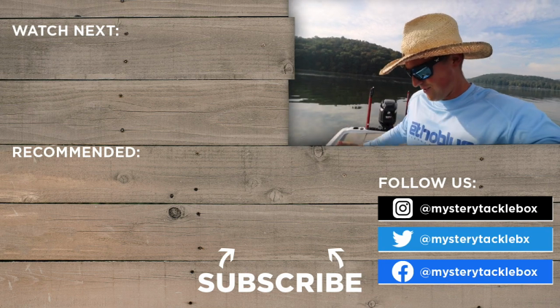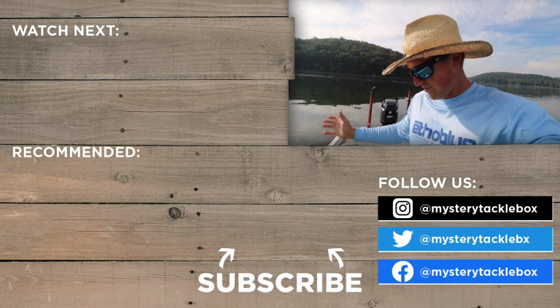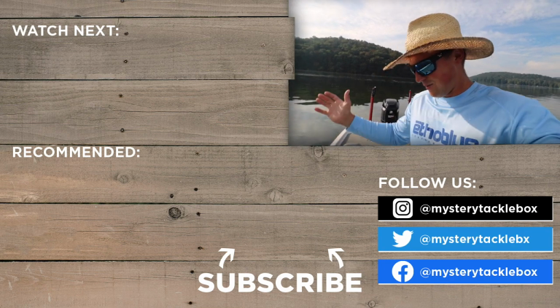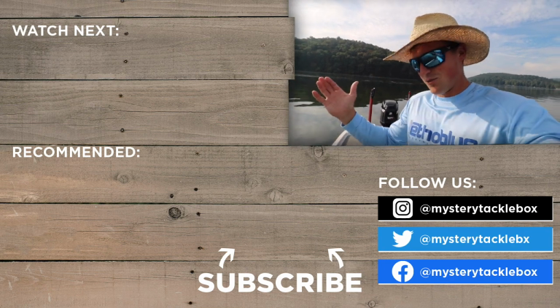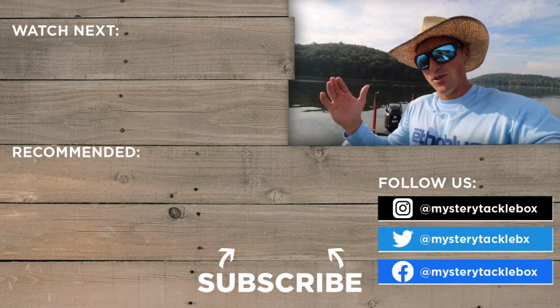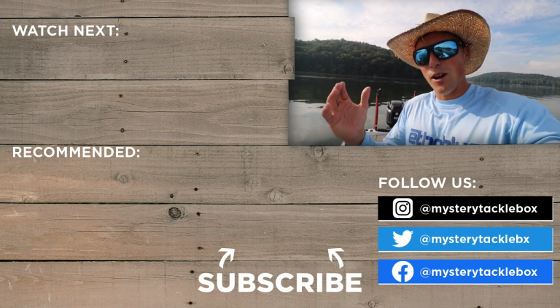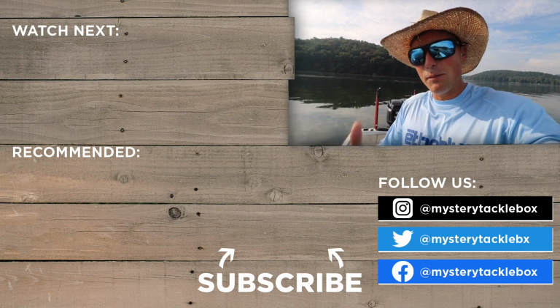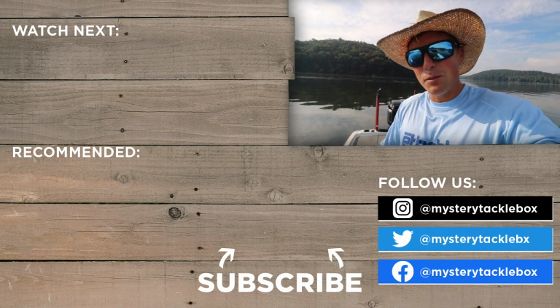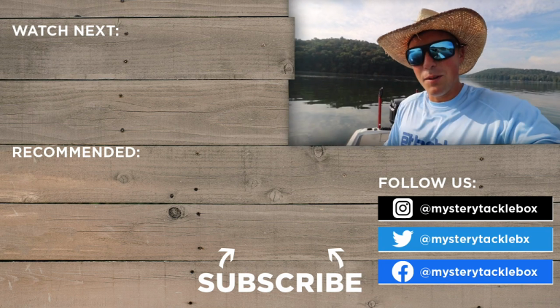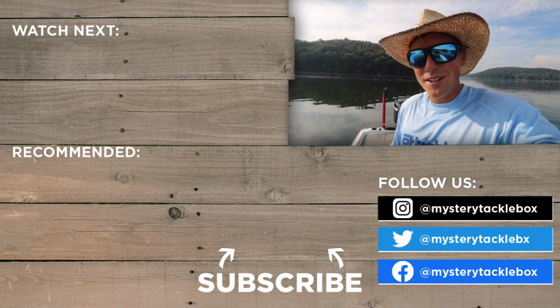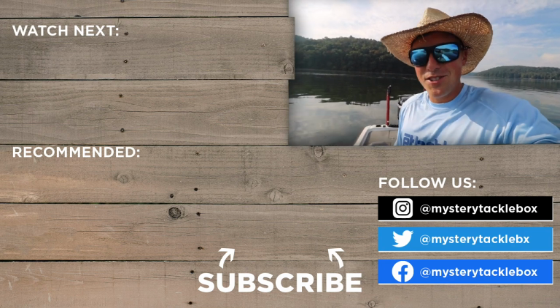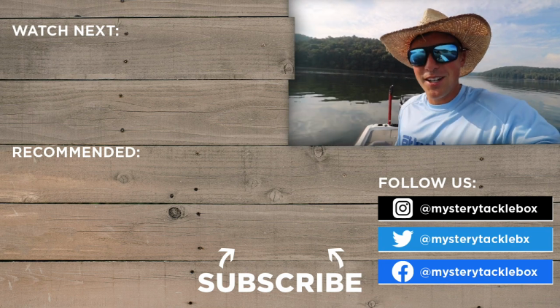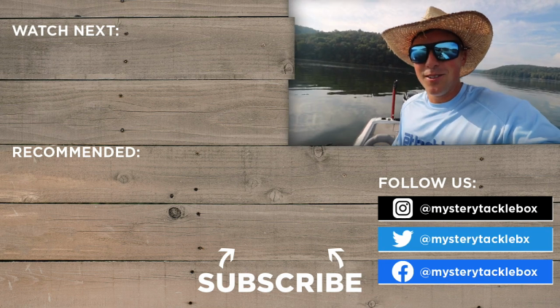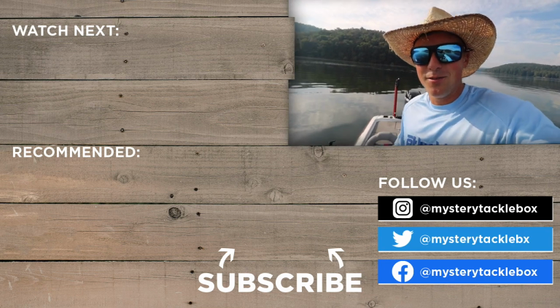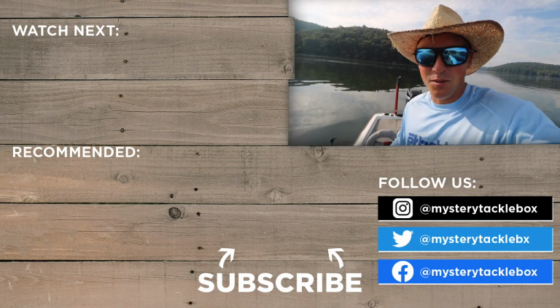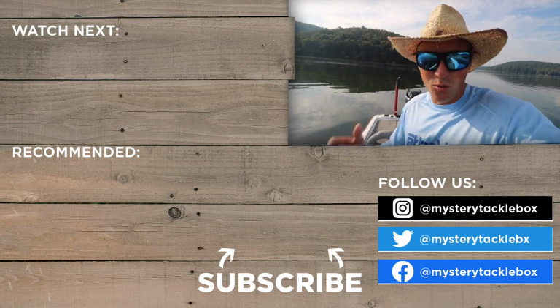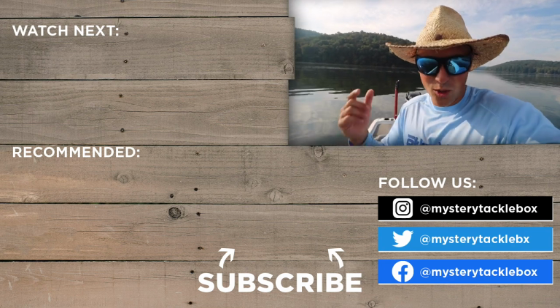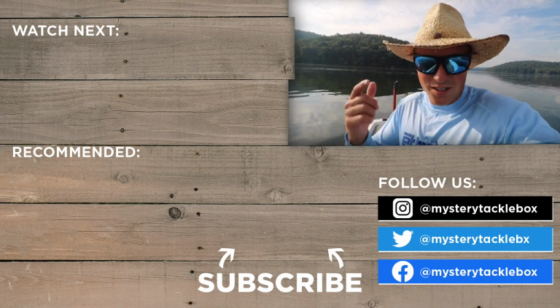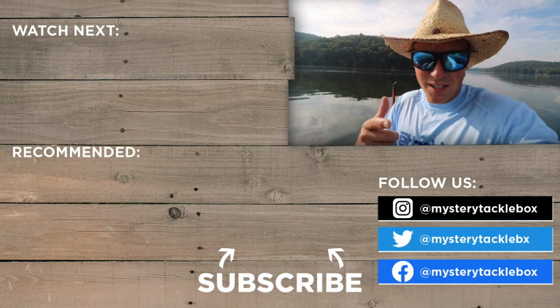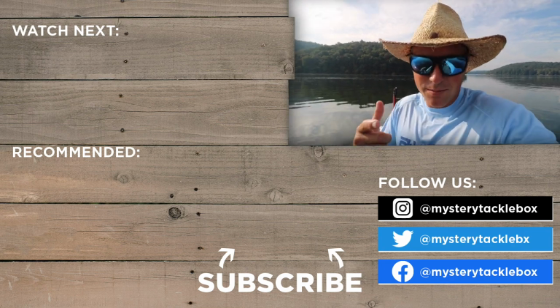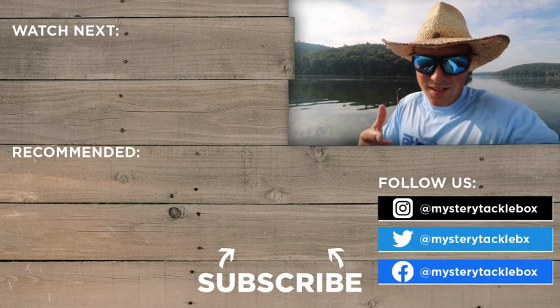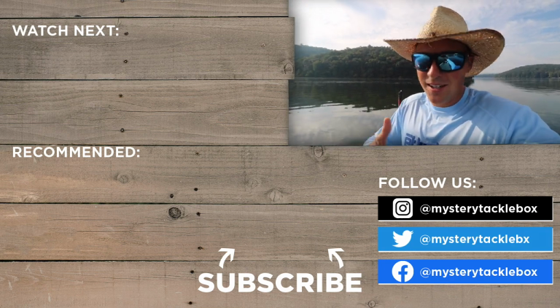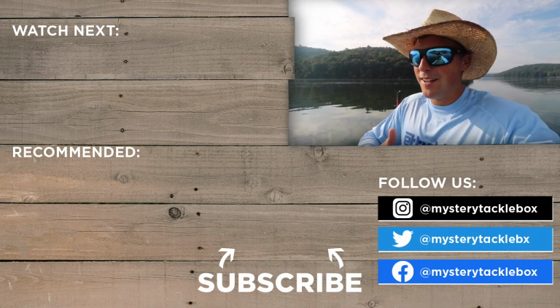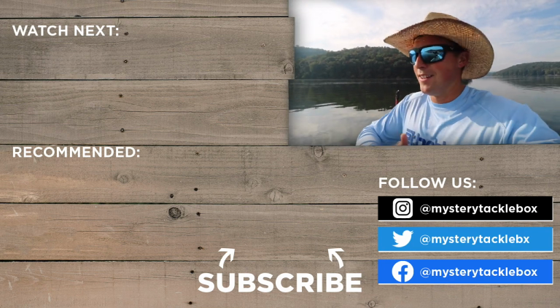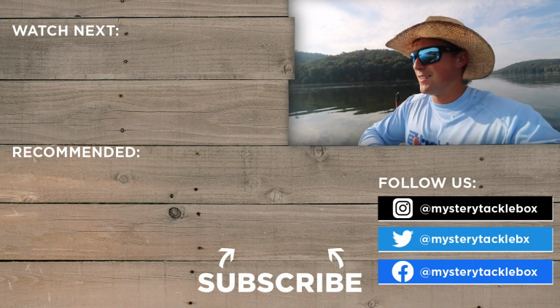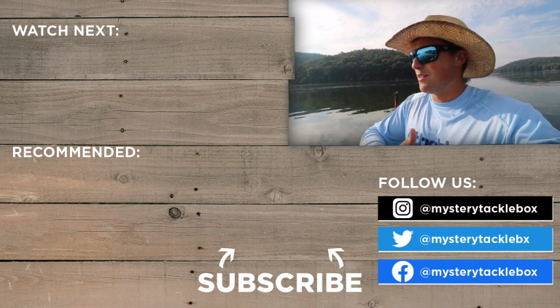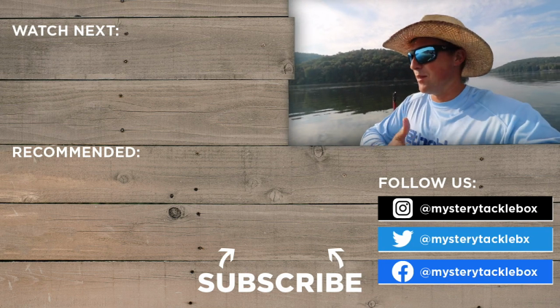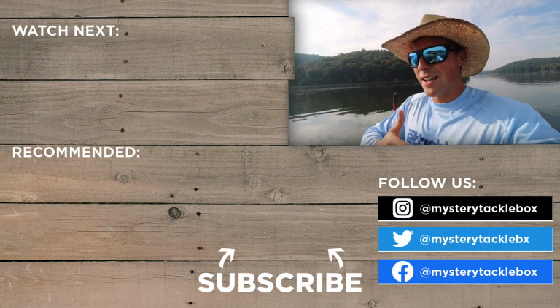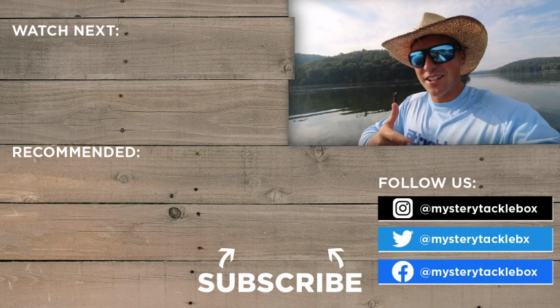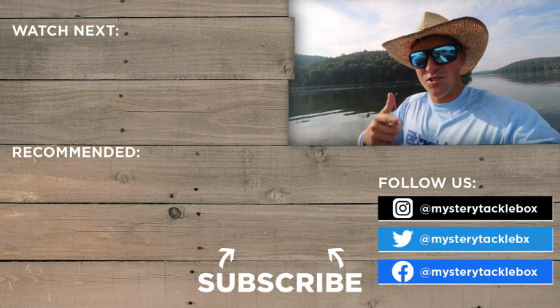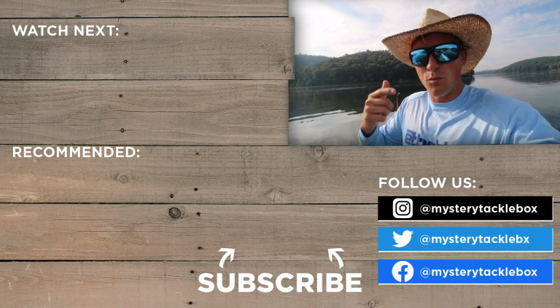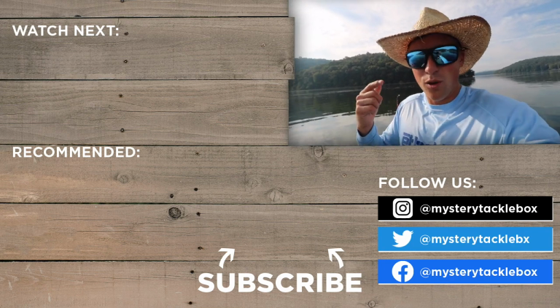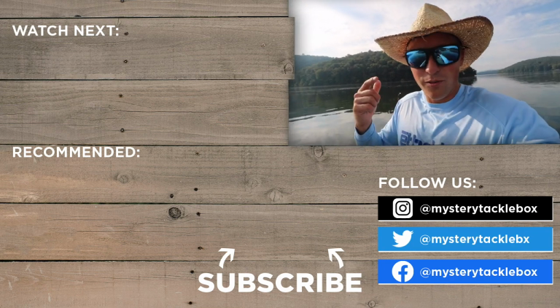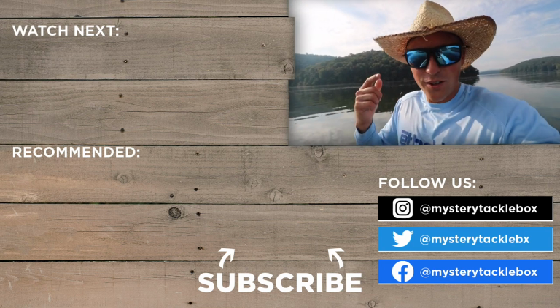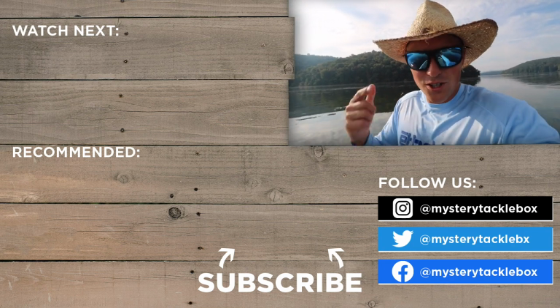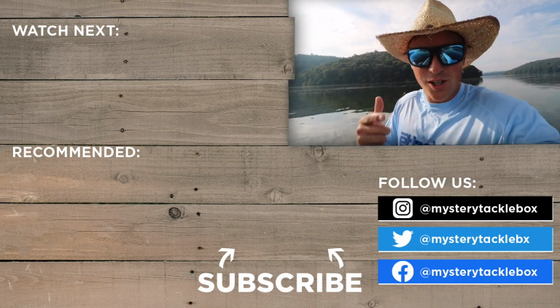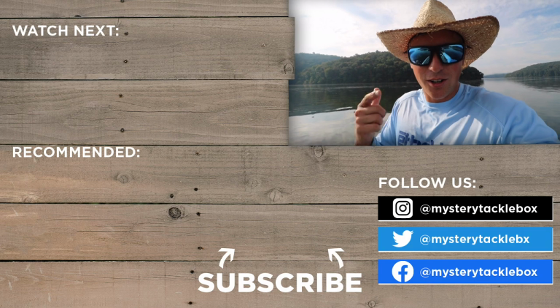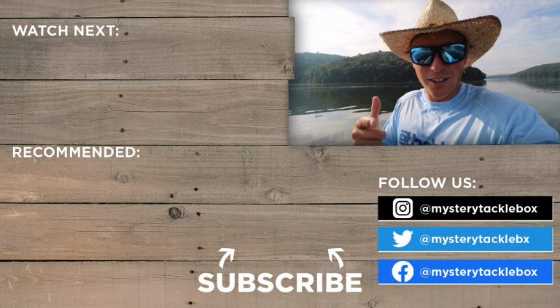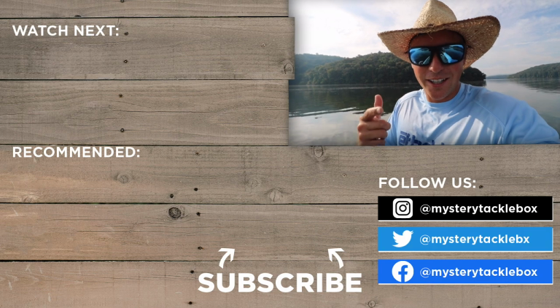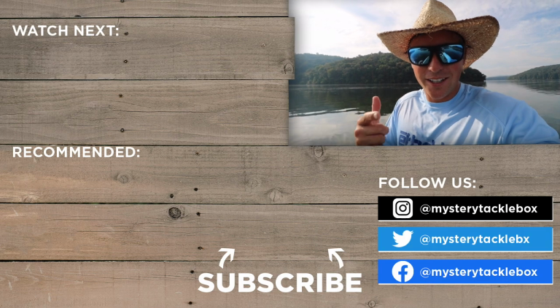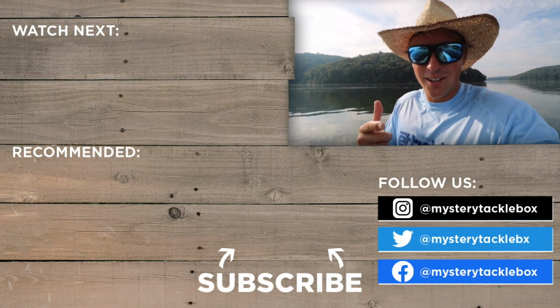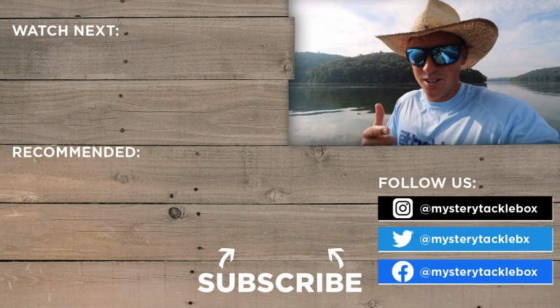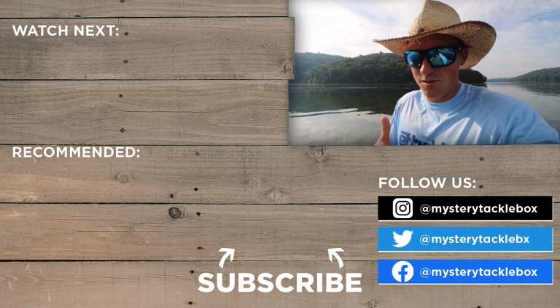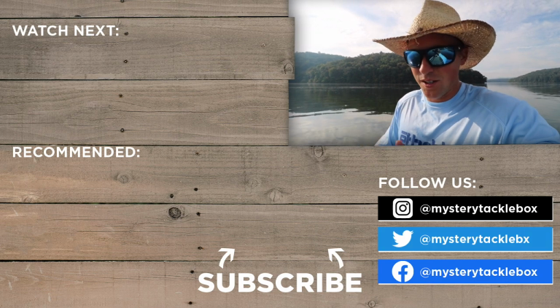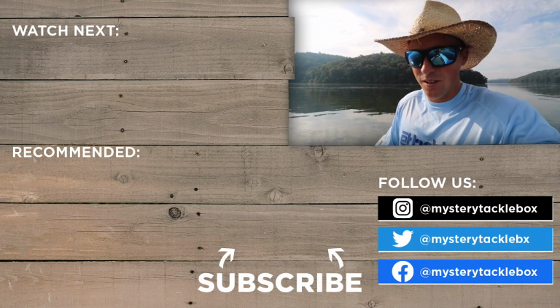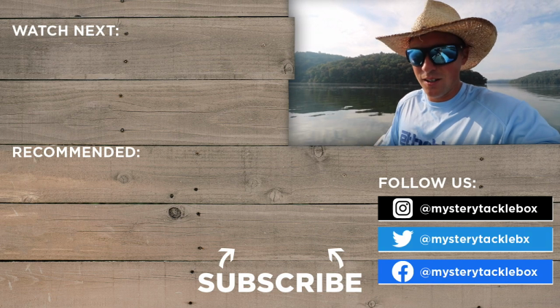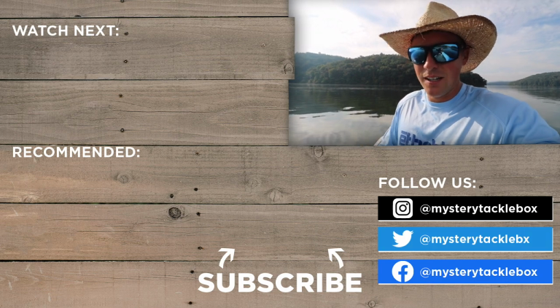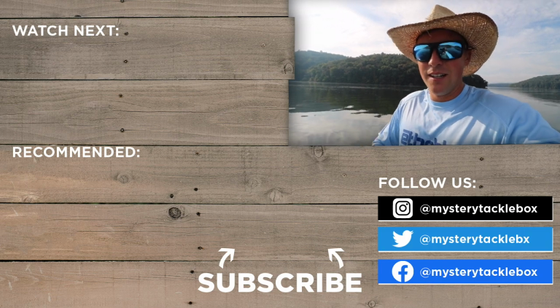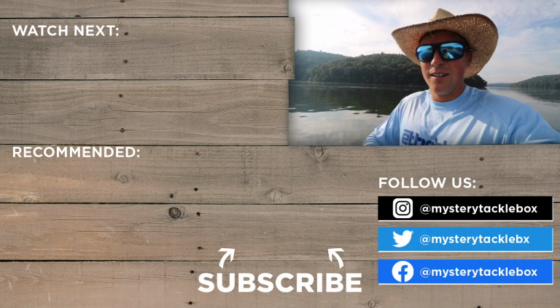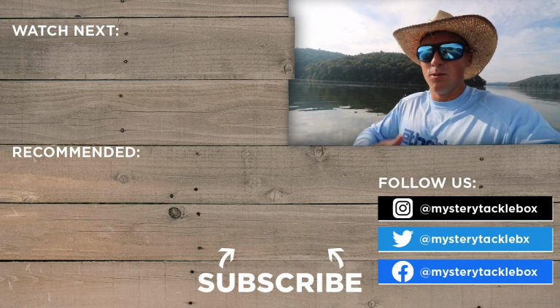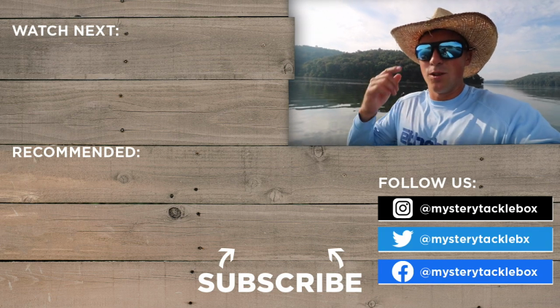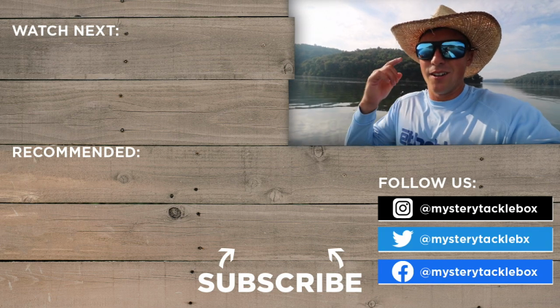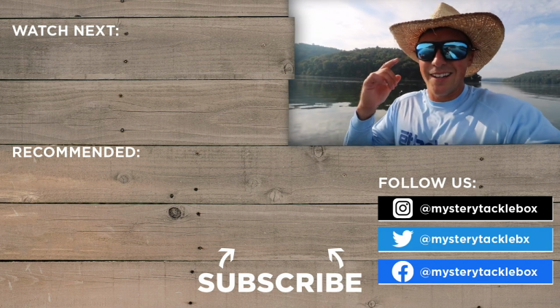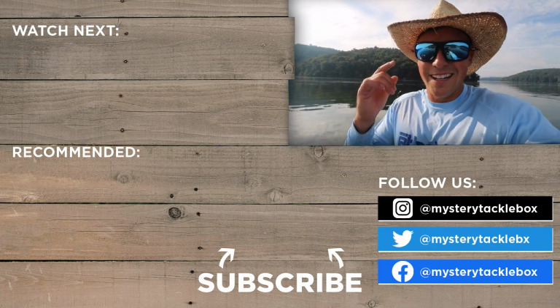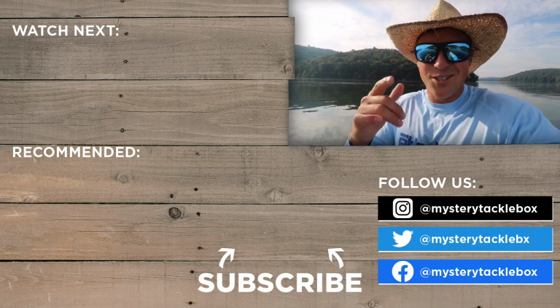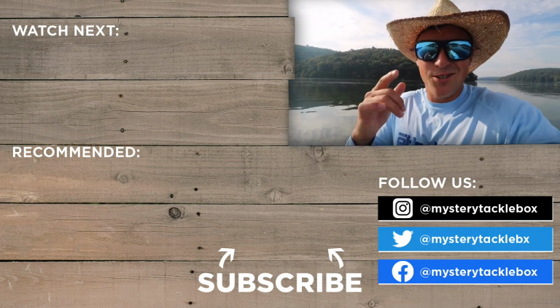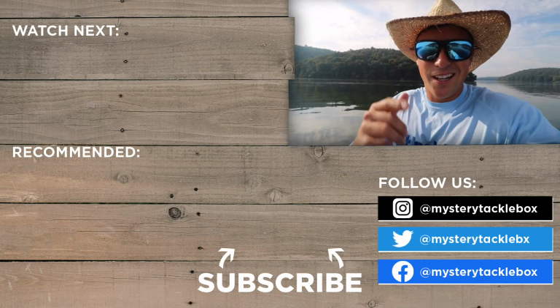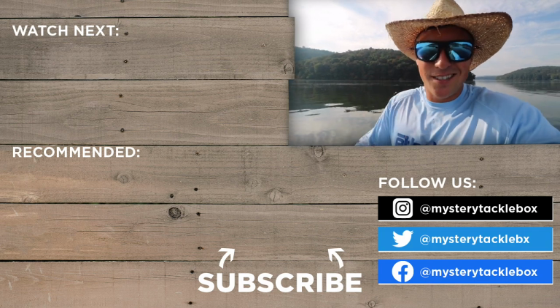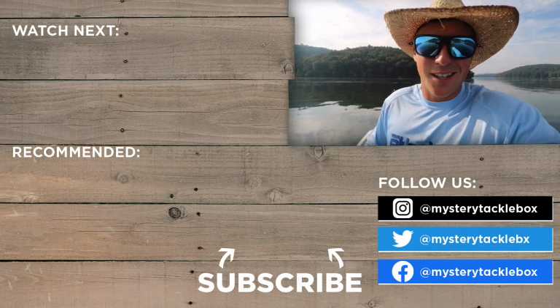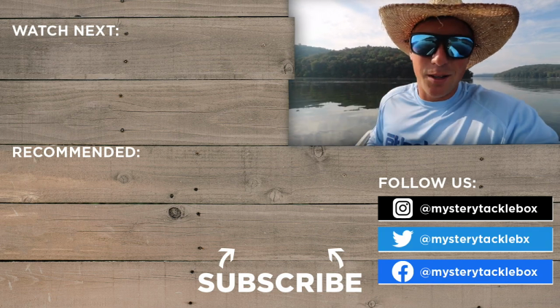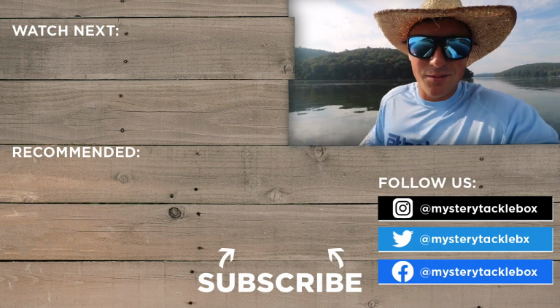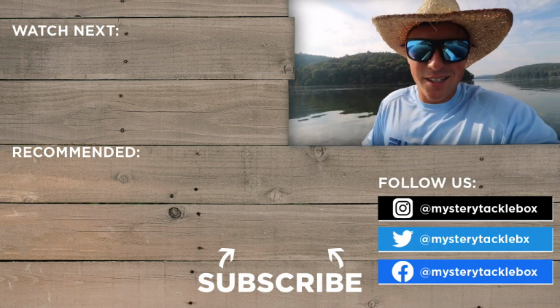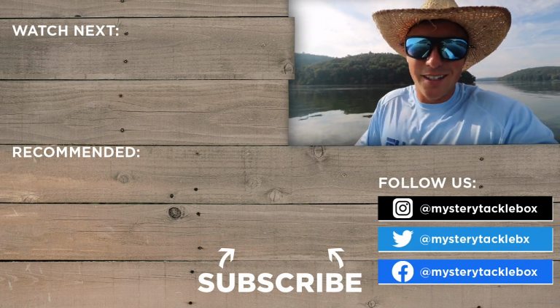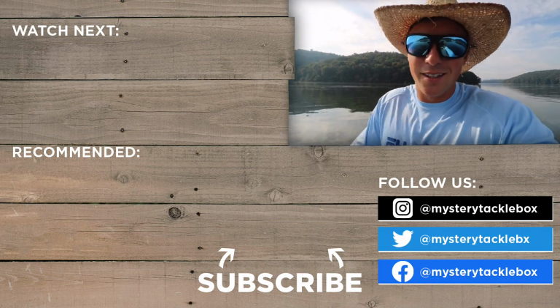Hope you guys learned a lot in this video. Subscribe to my channel for more tips and to see me catching more fish here on Lake Guntersville. We're gonna catch you next time — see ya!